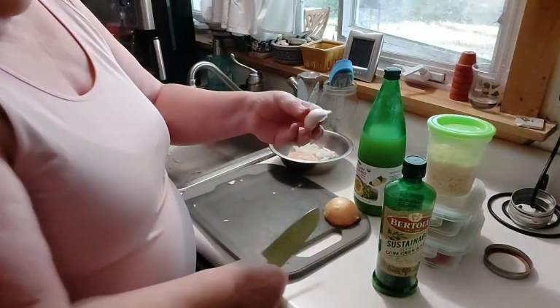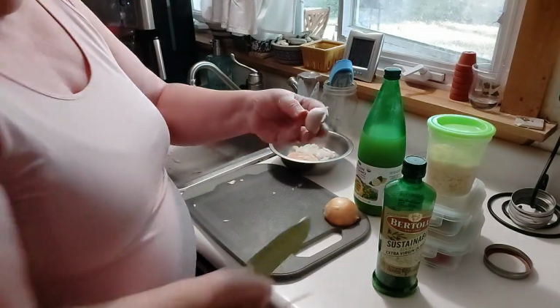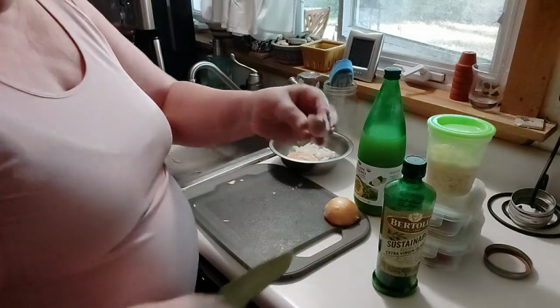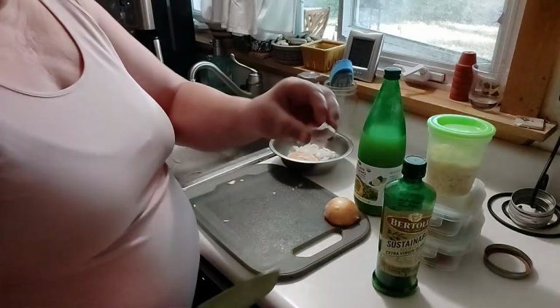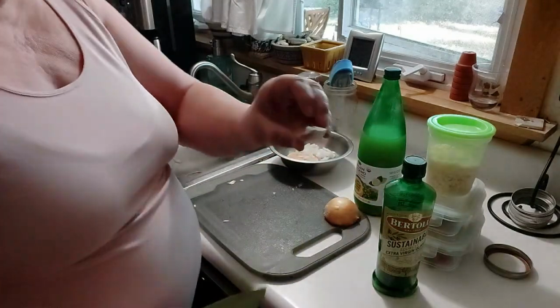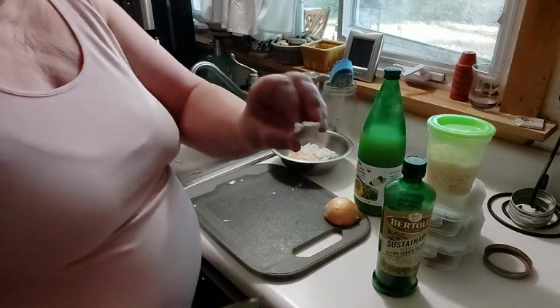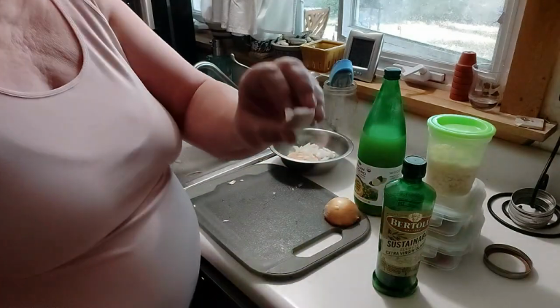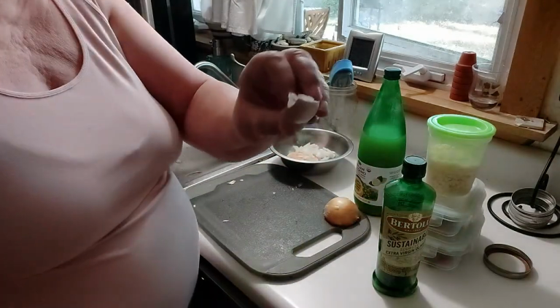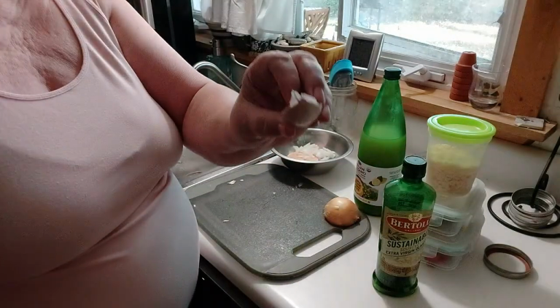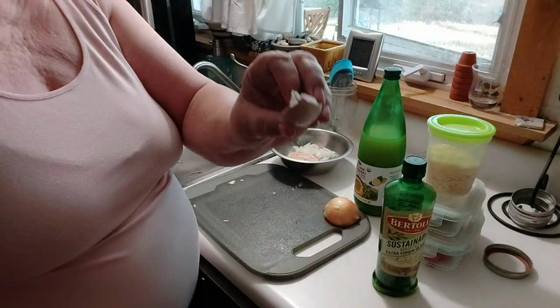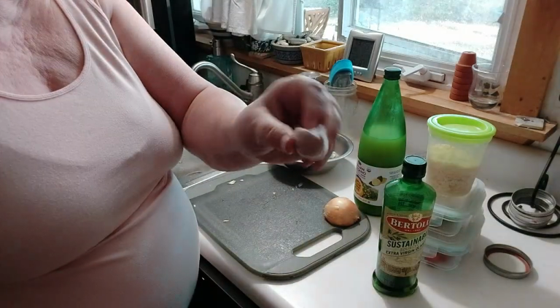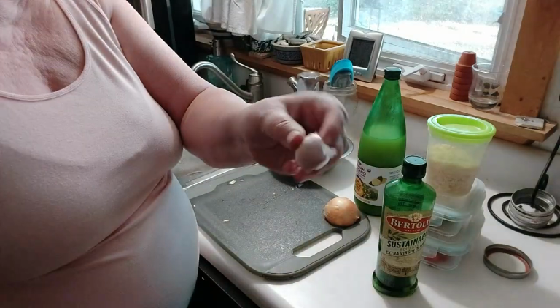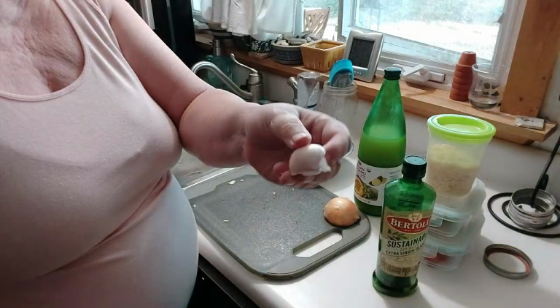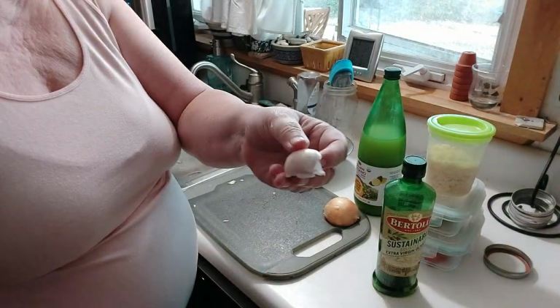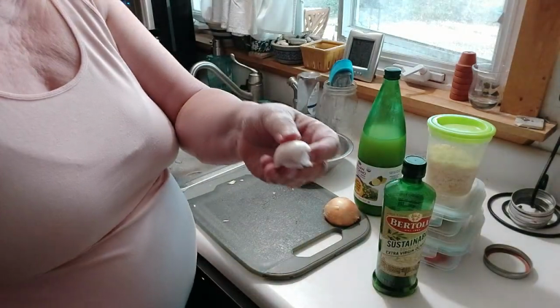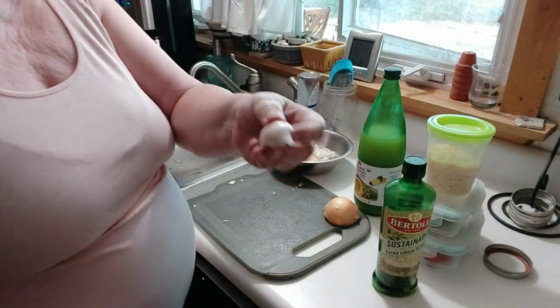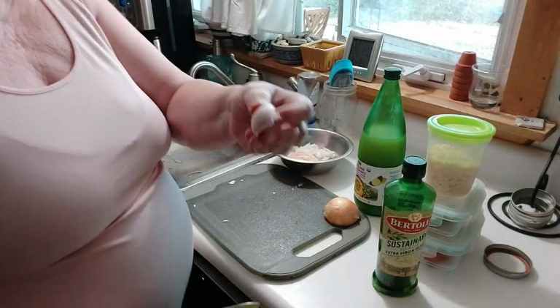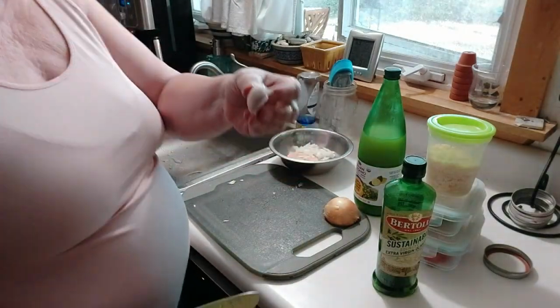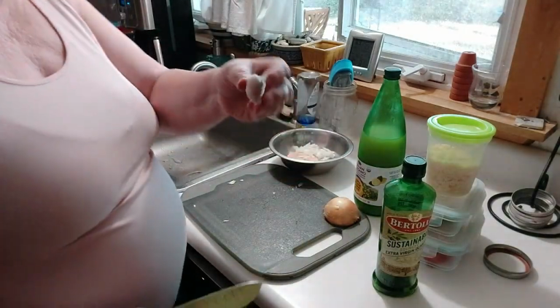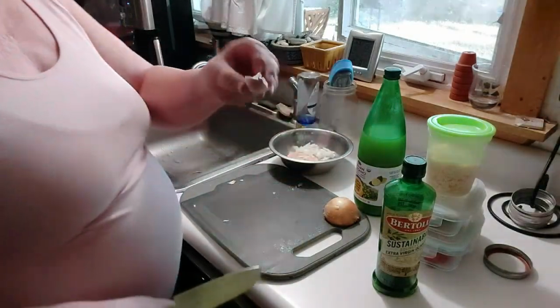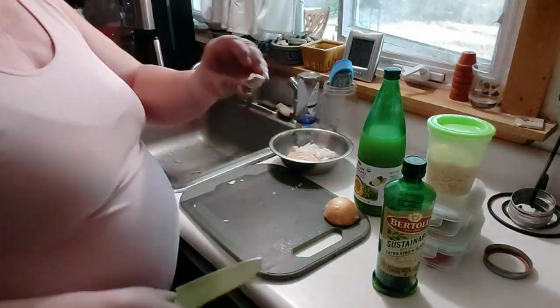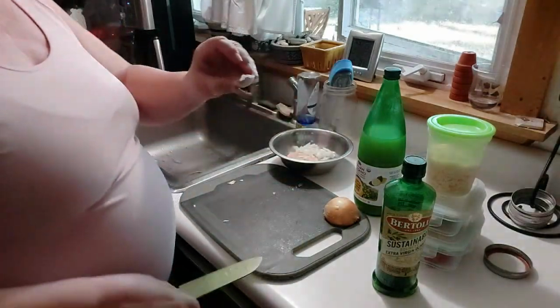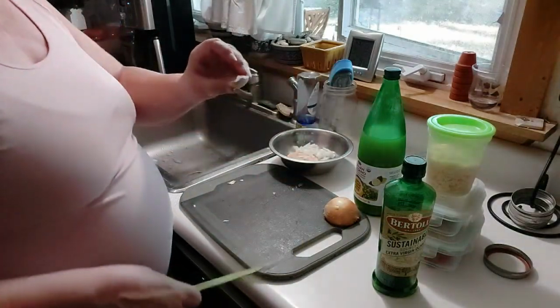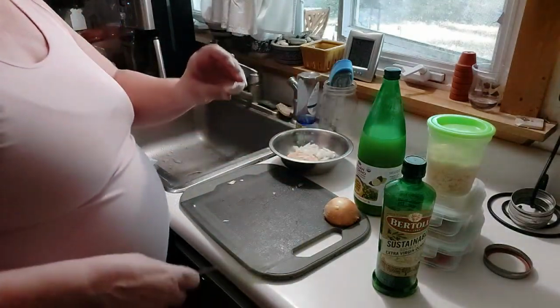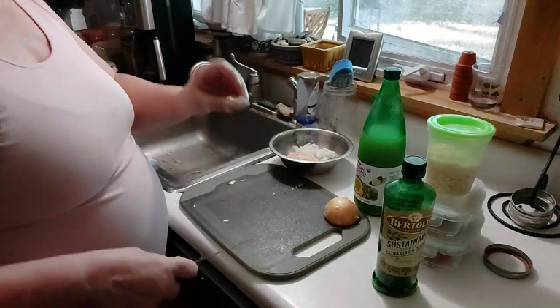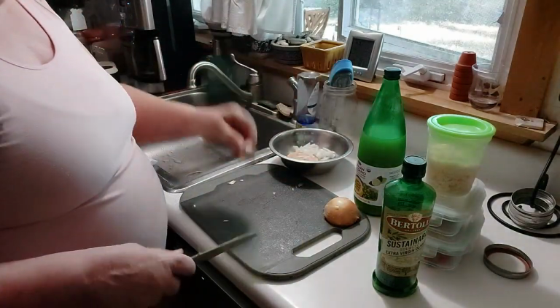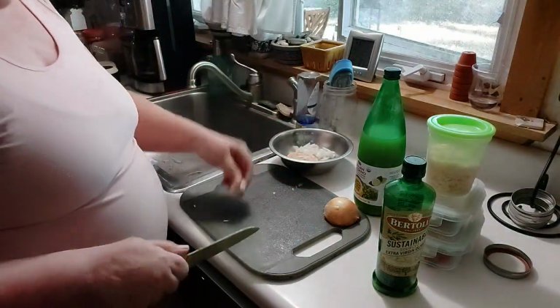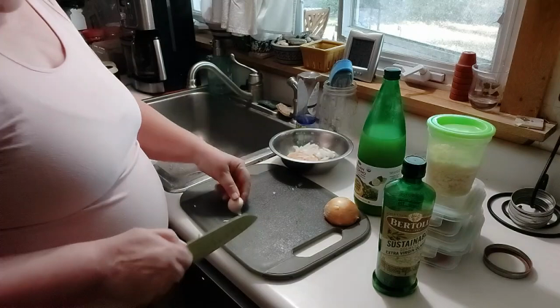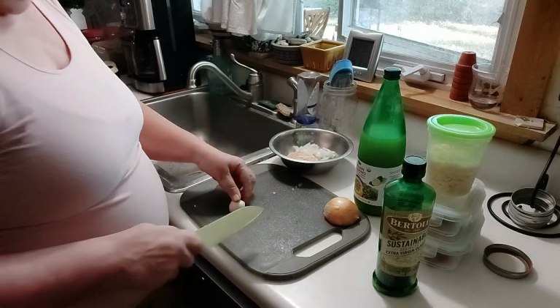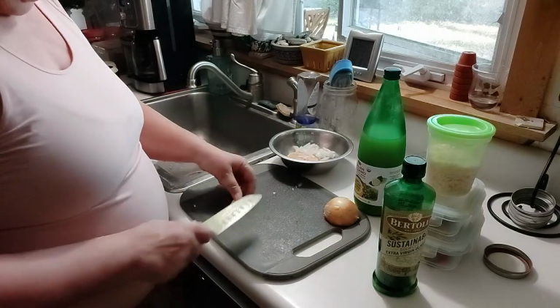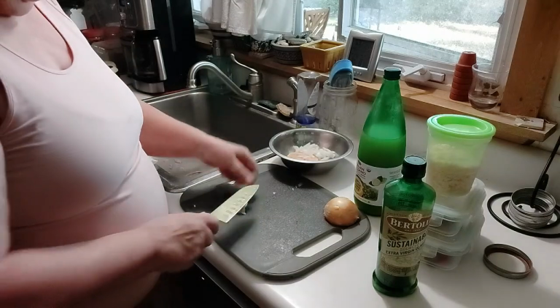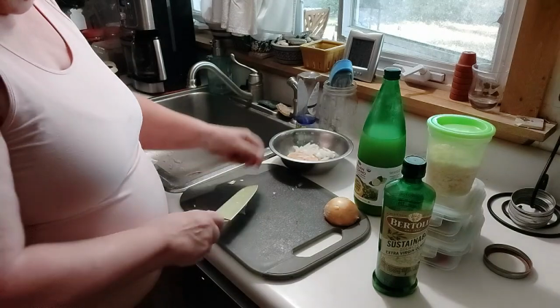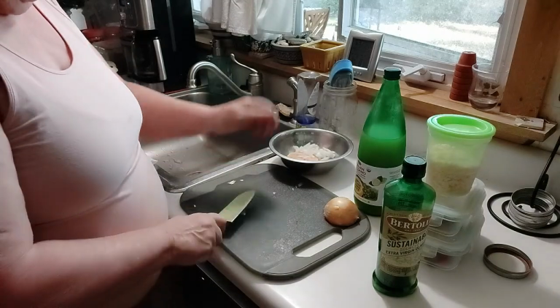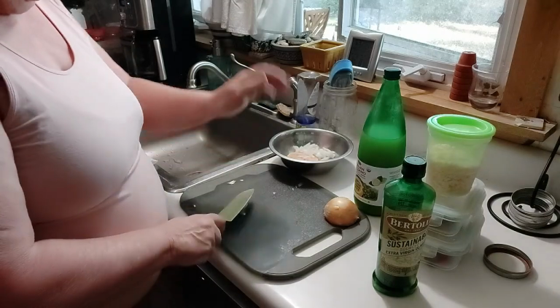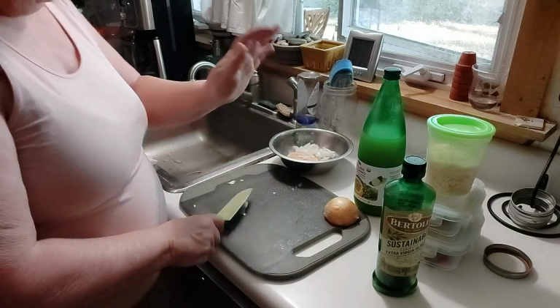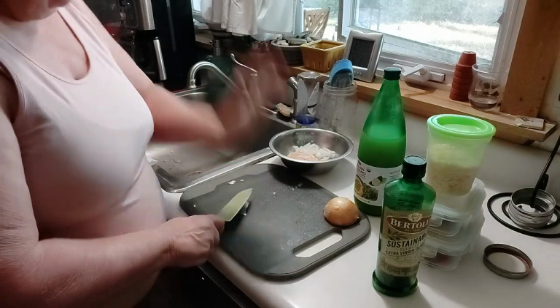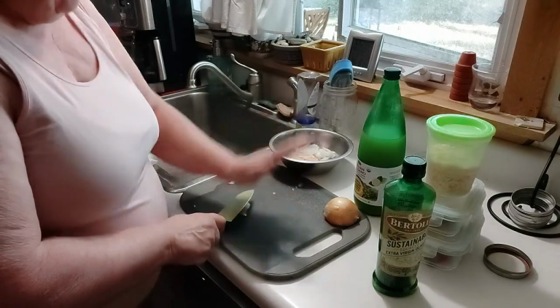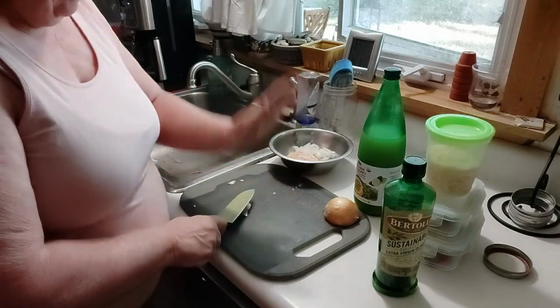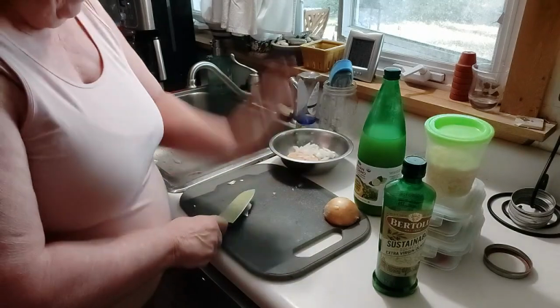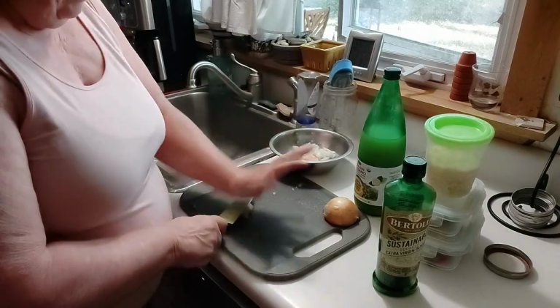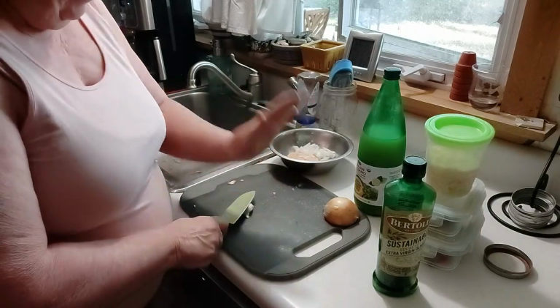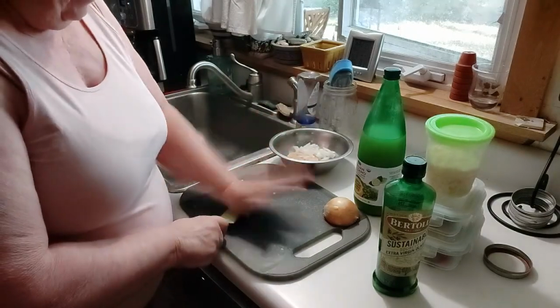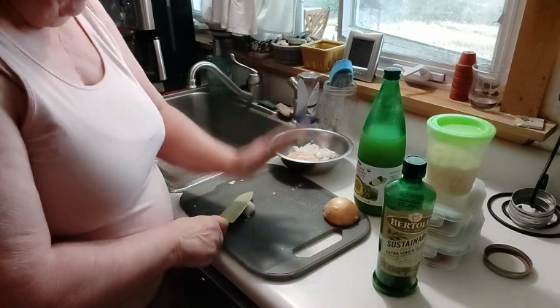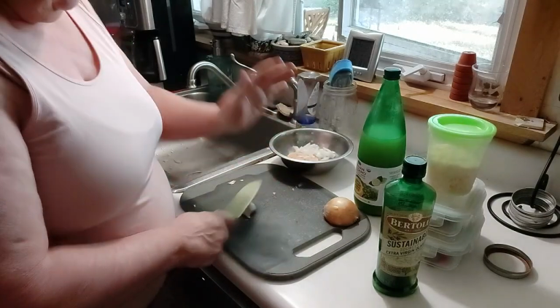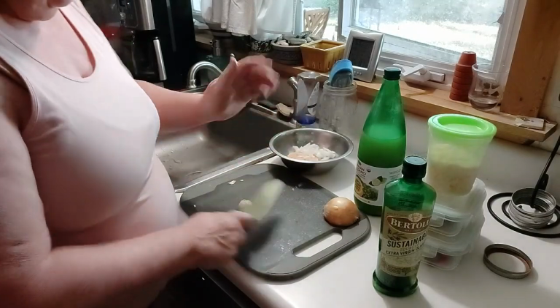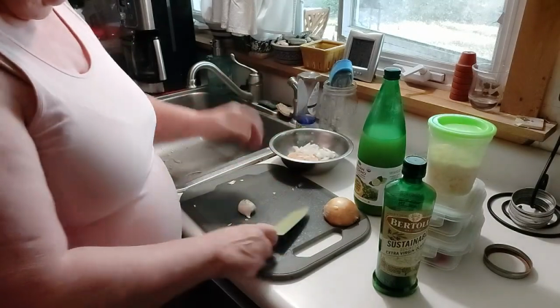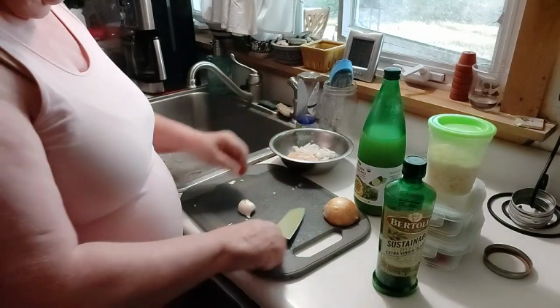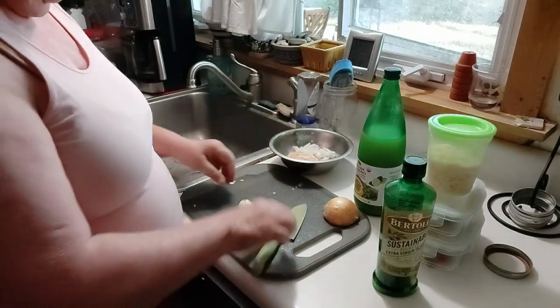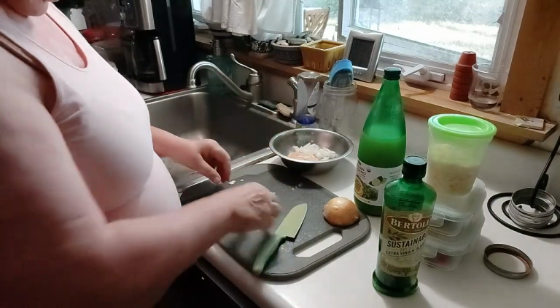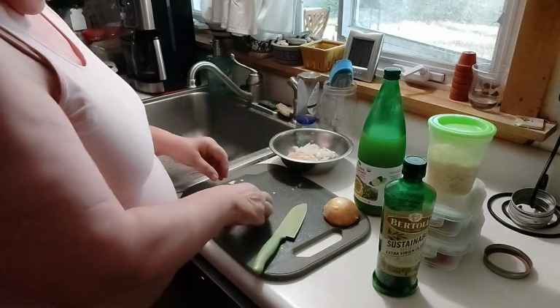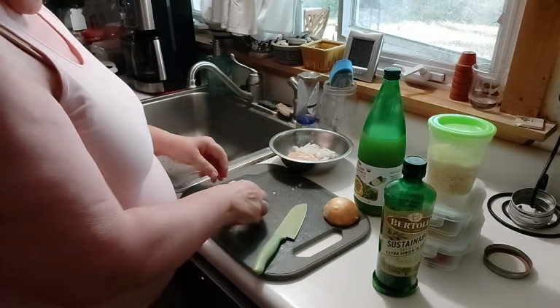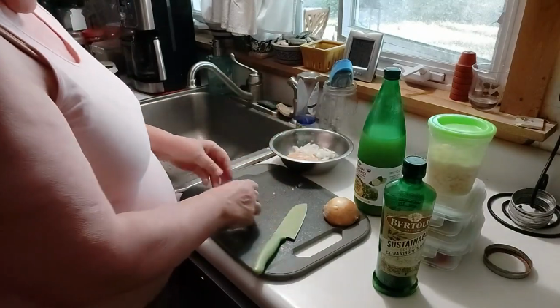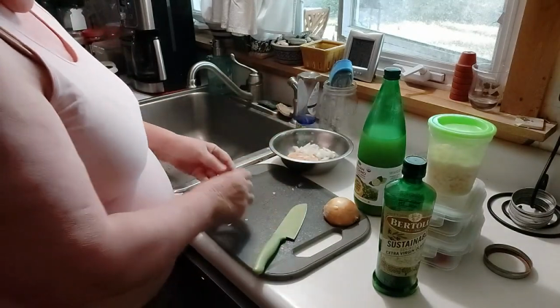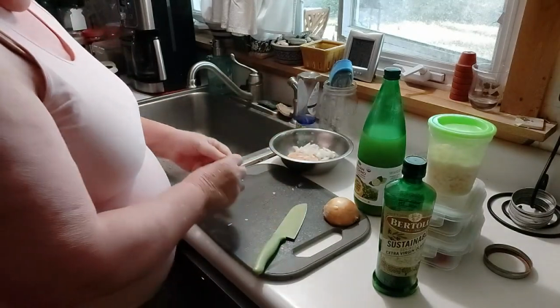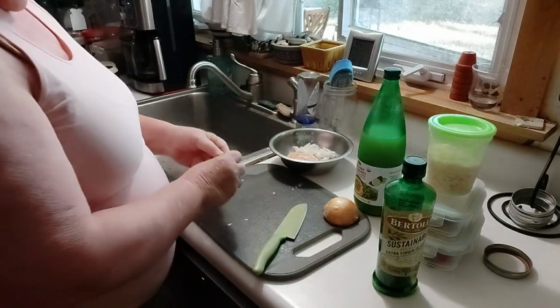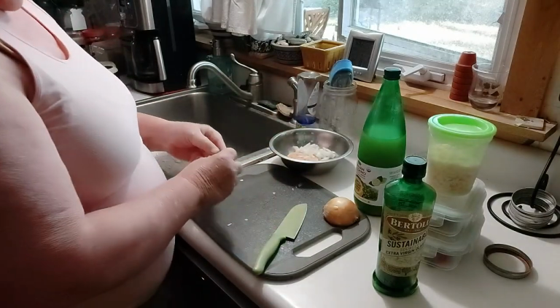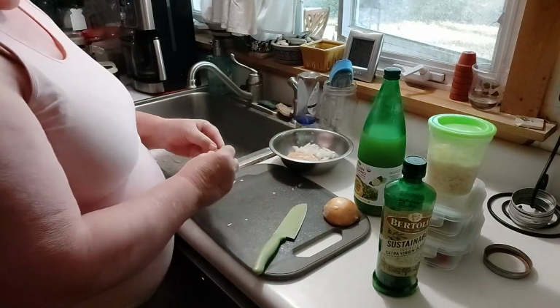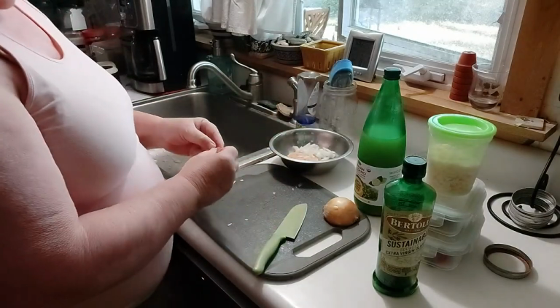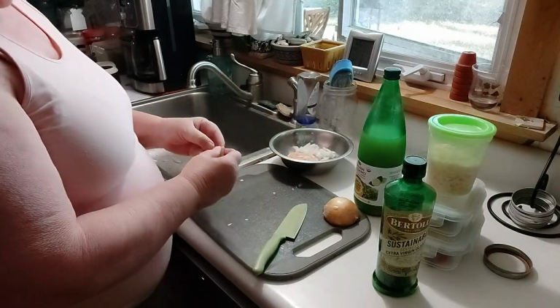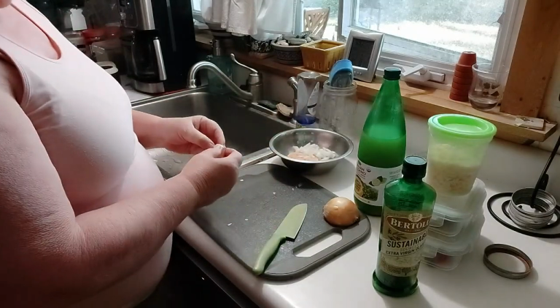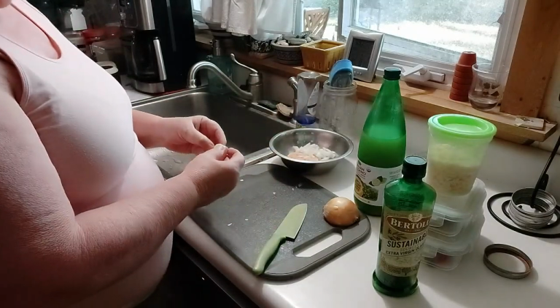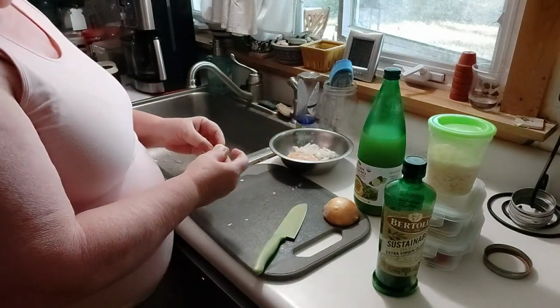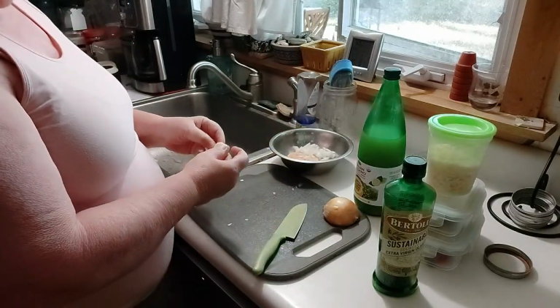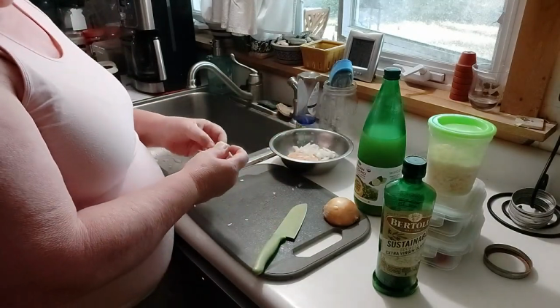I'm using this garlic. It's a big one. This is huge.